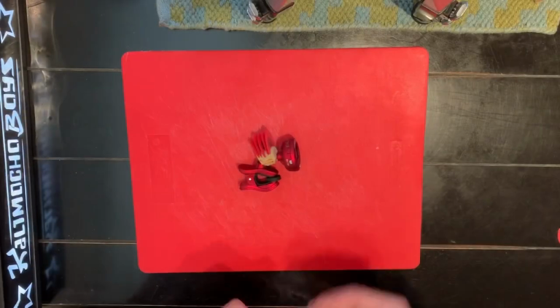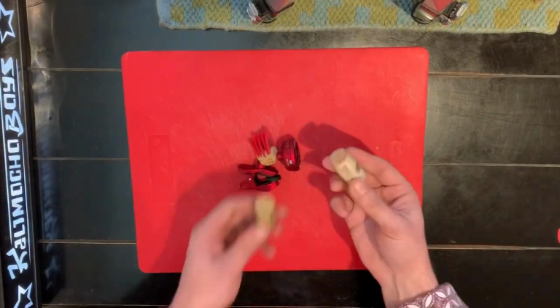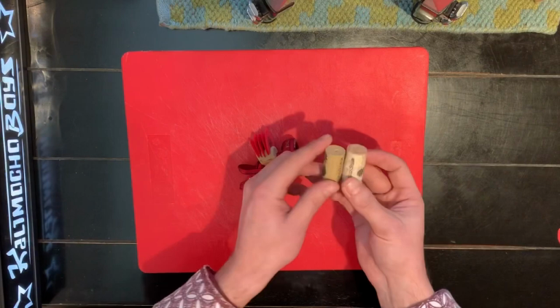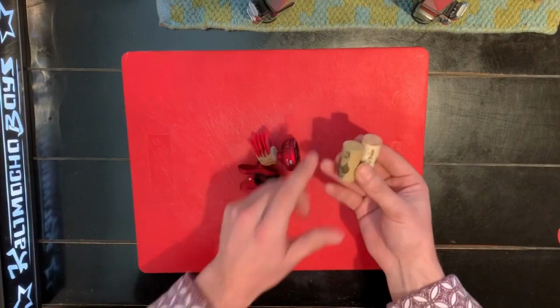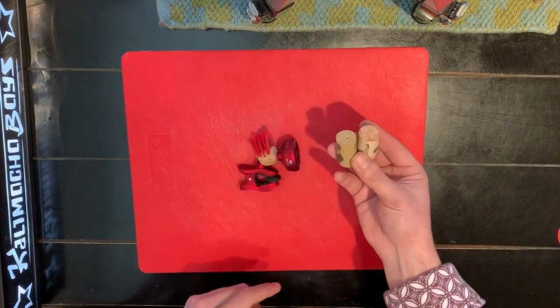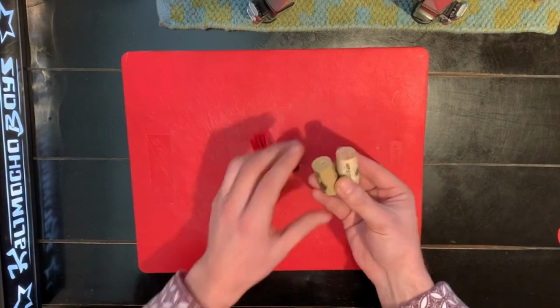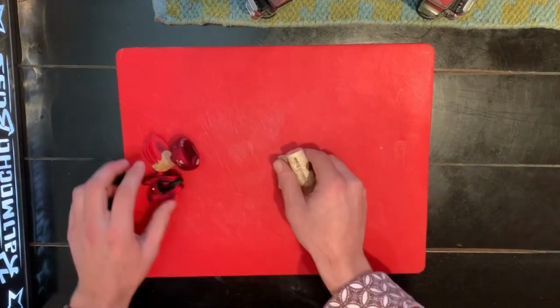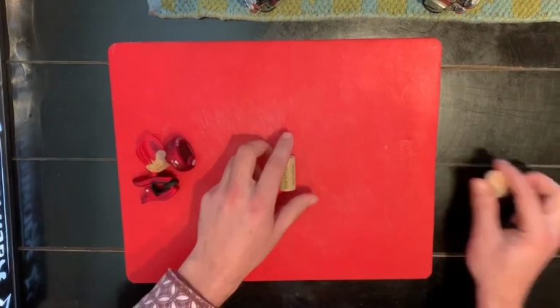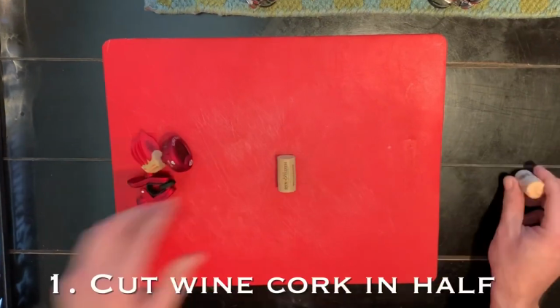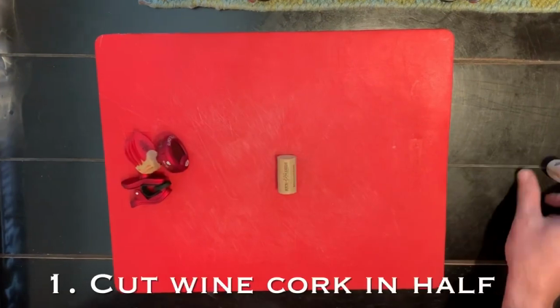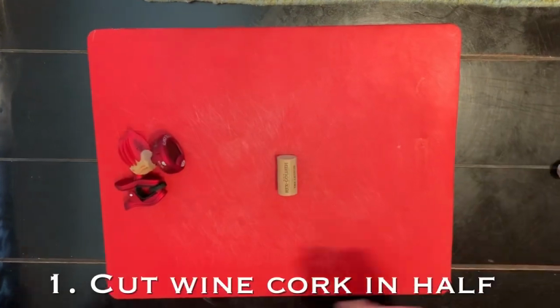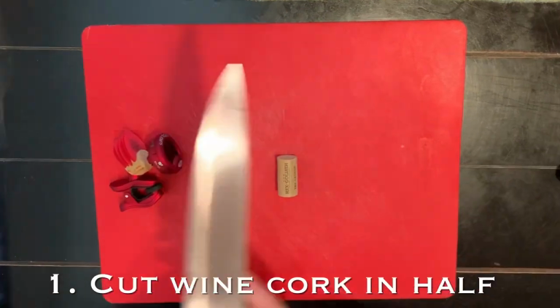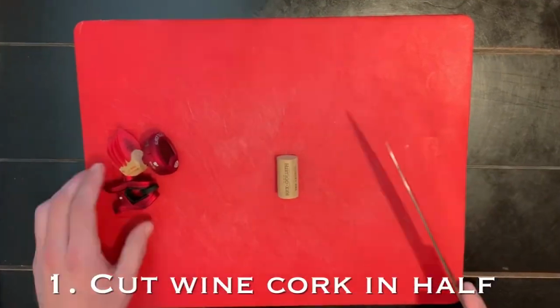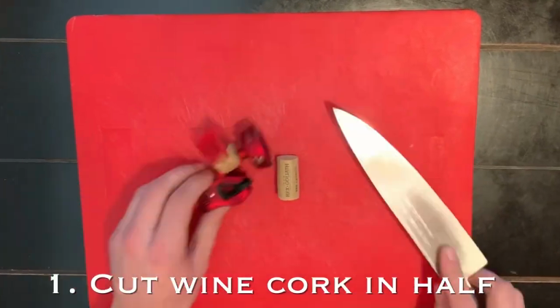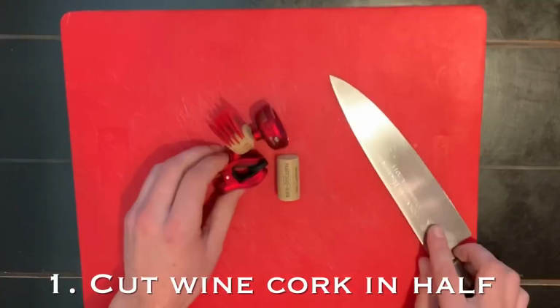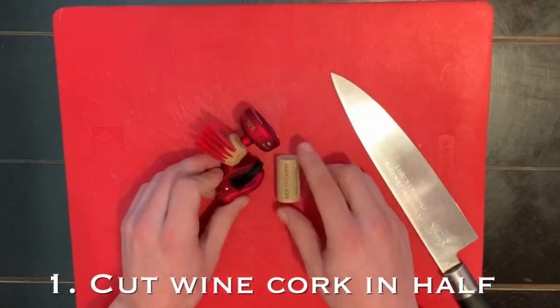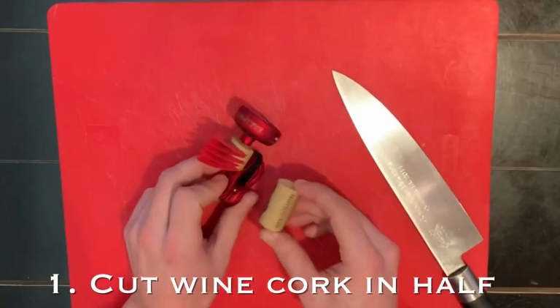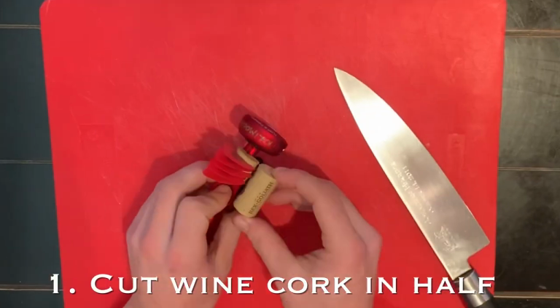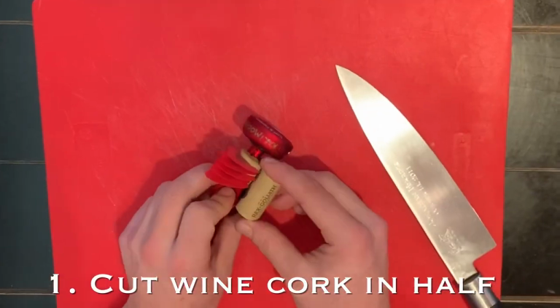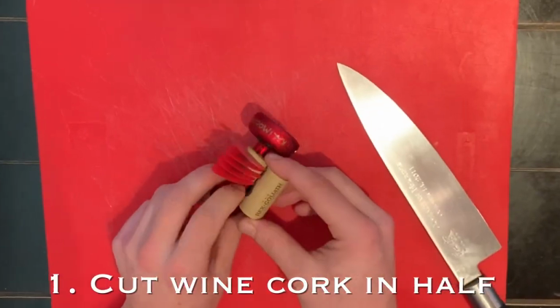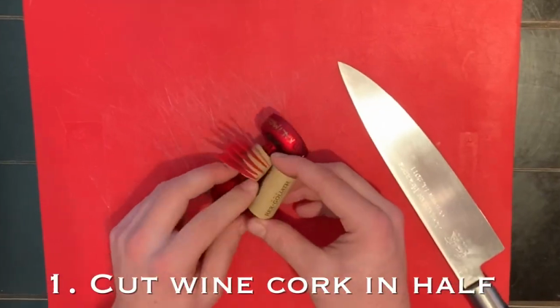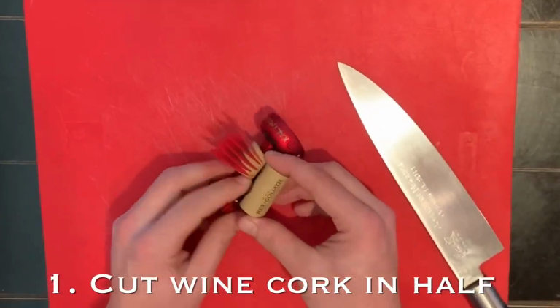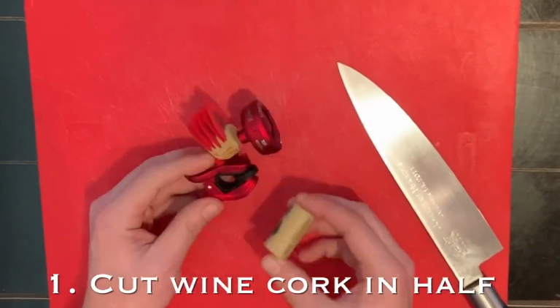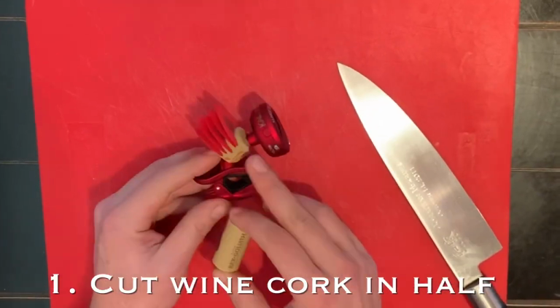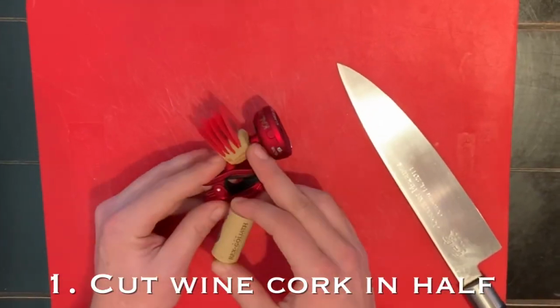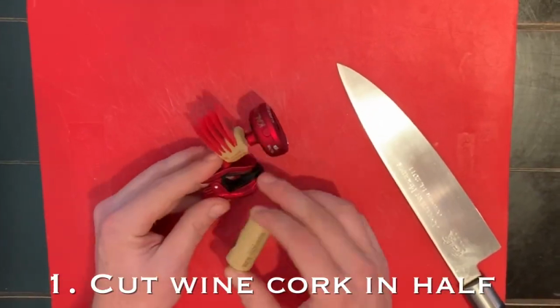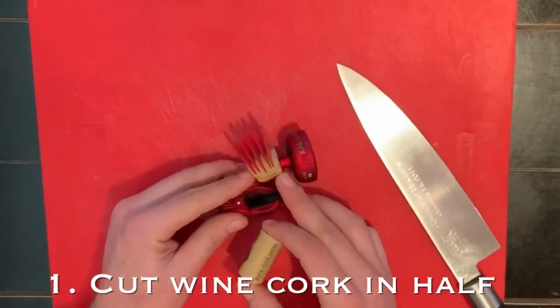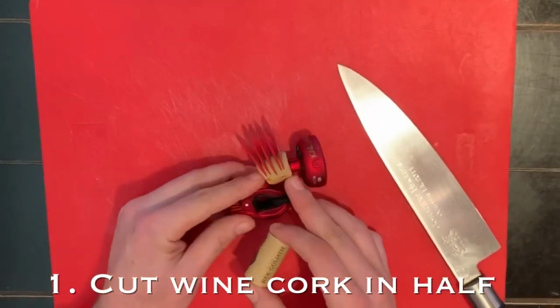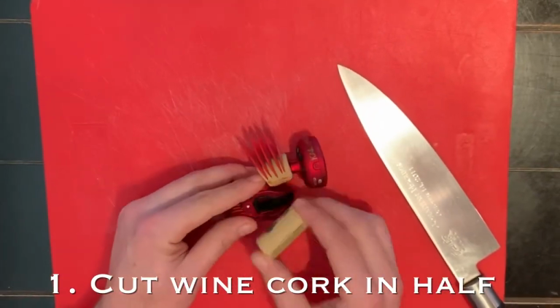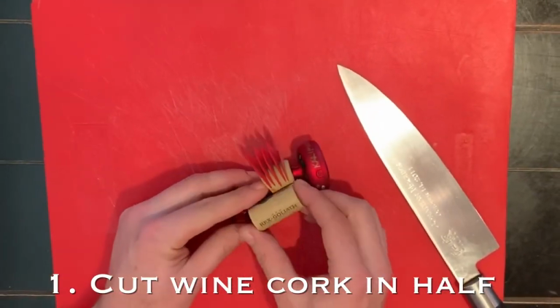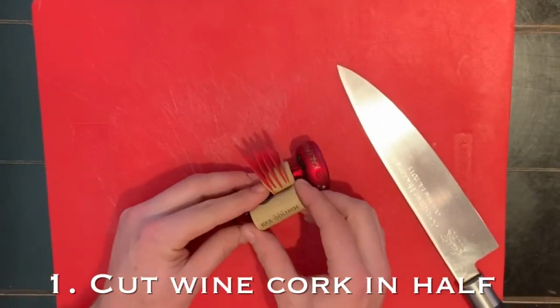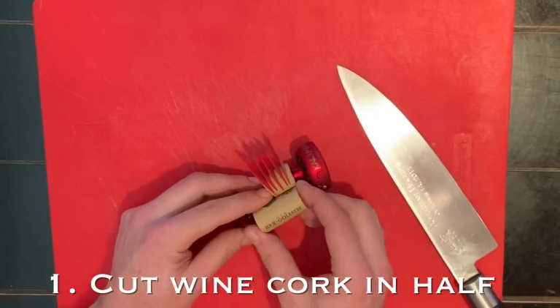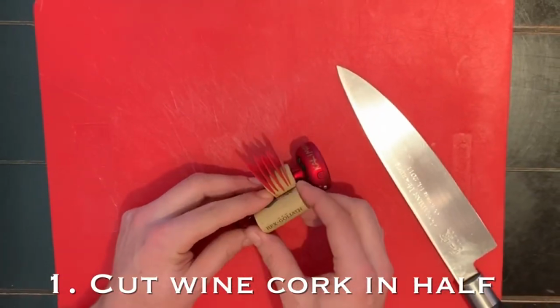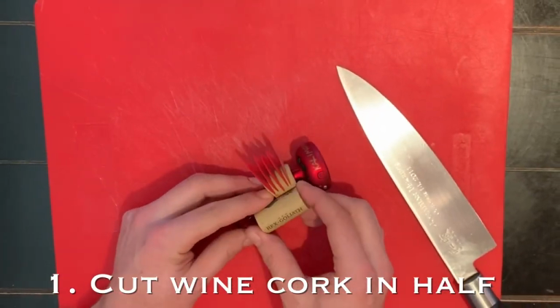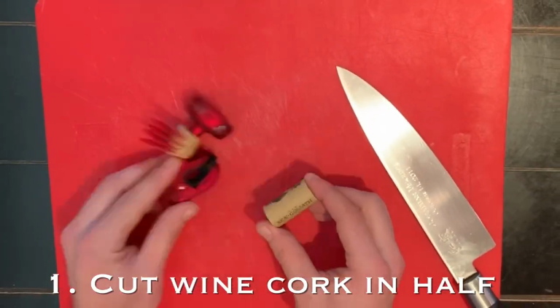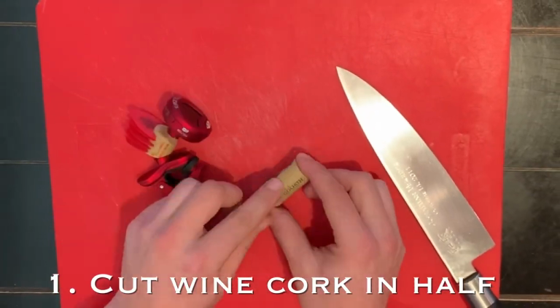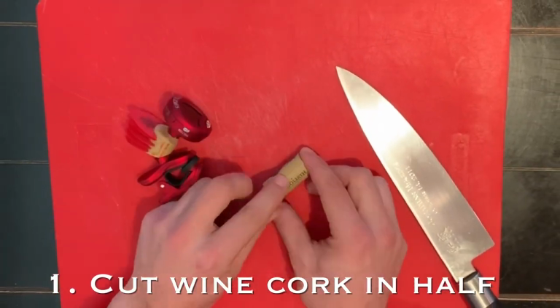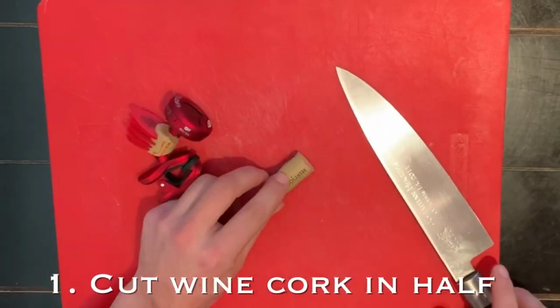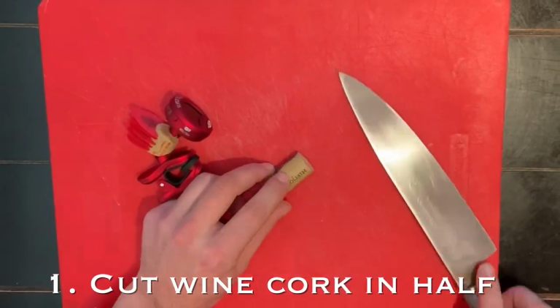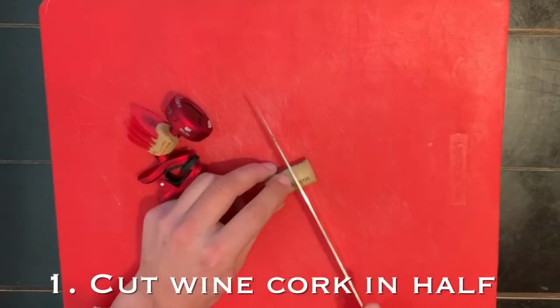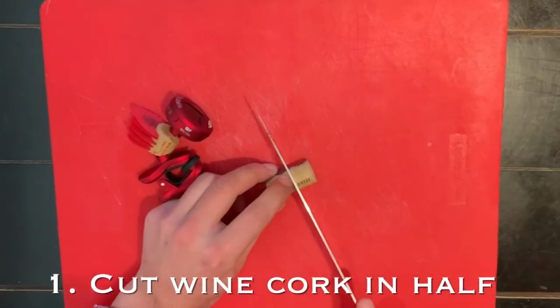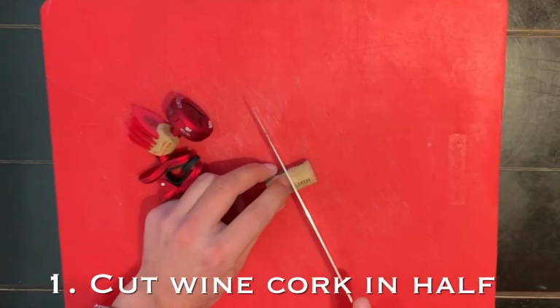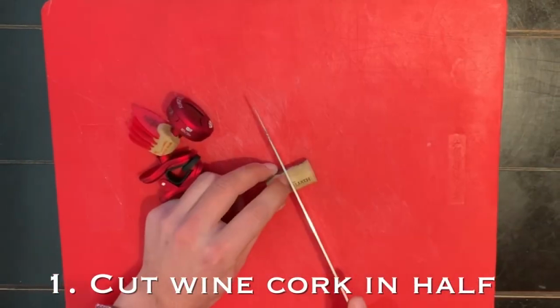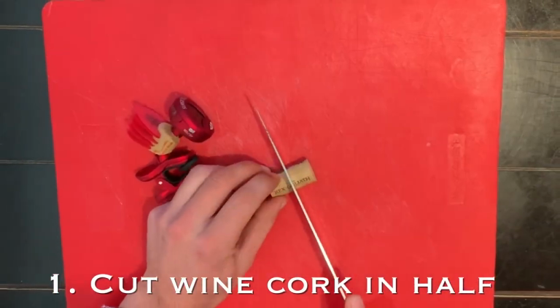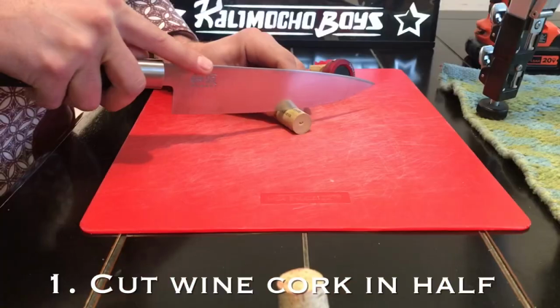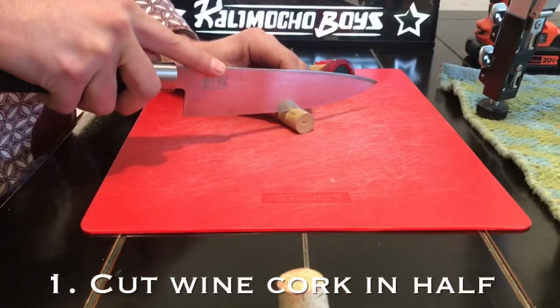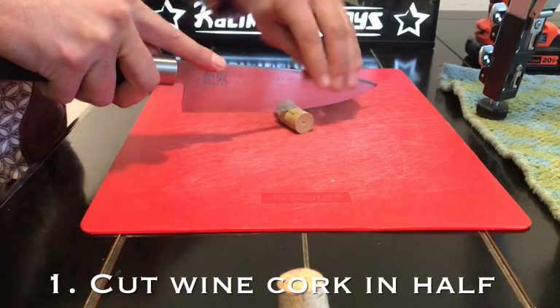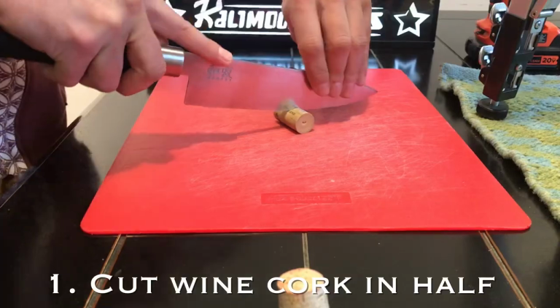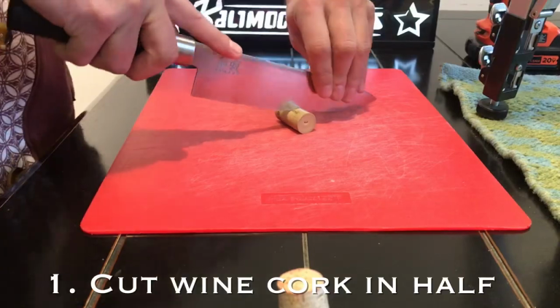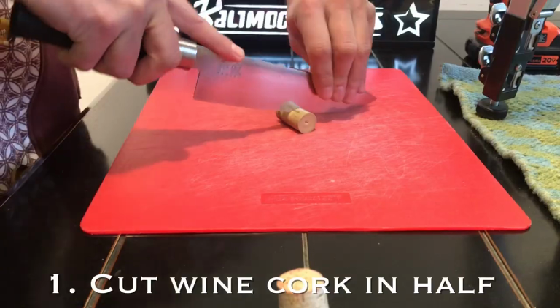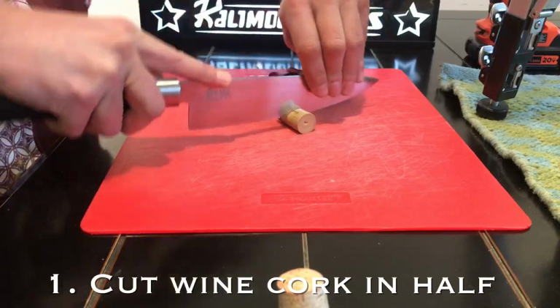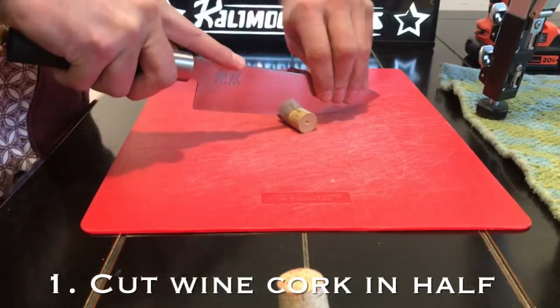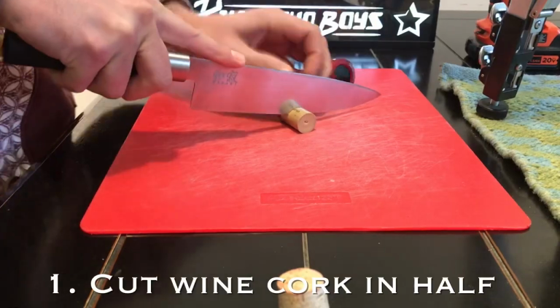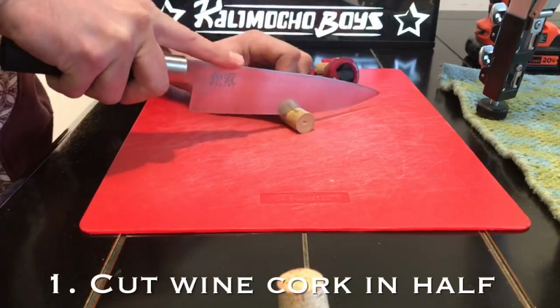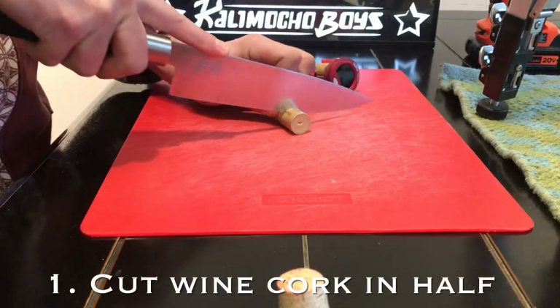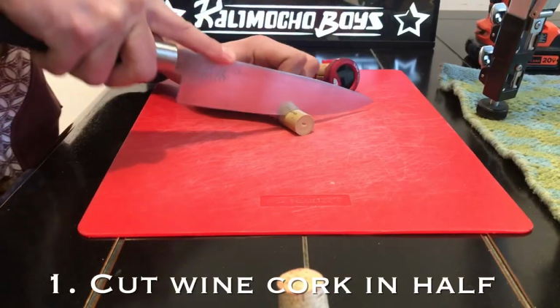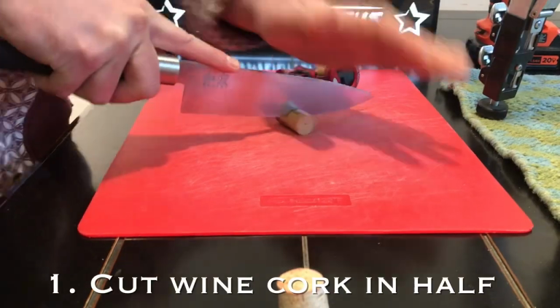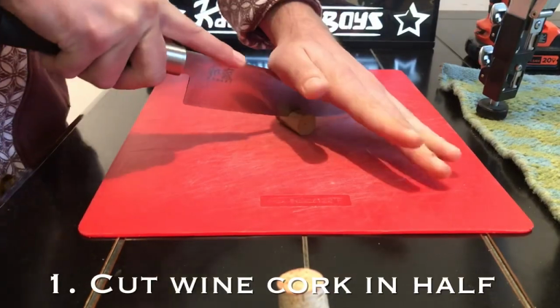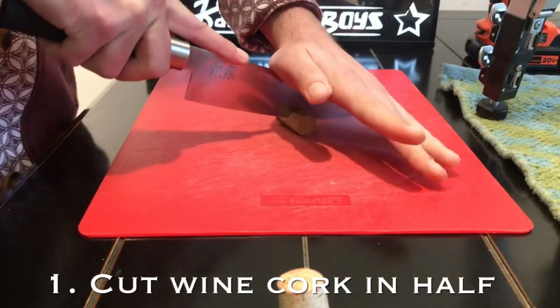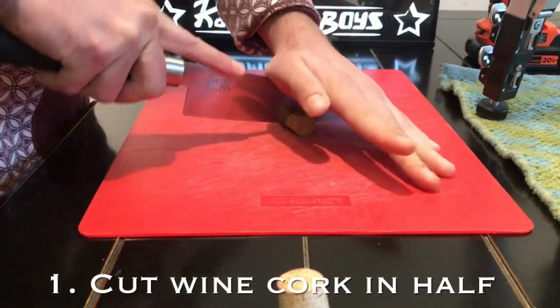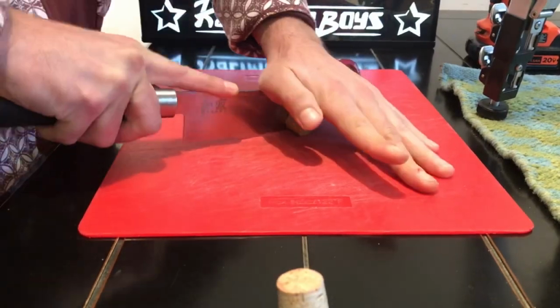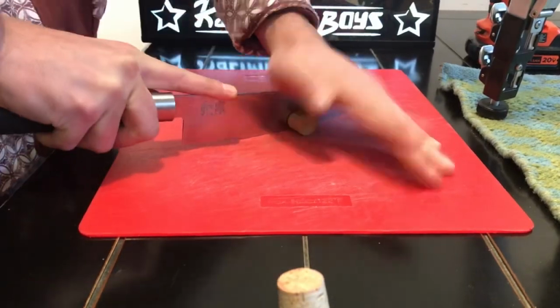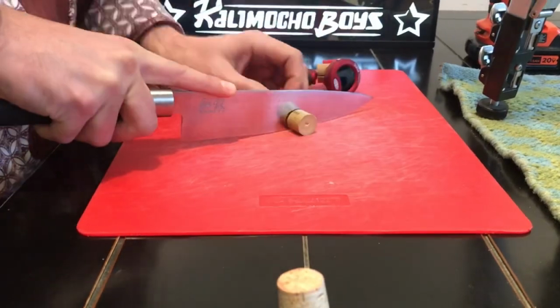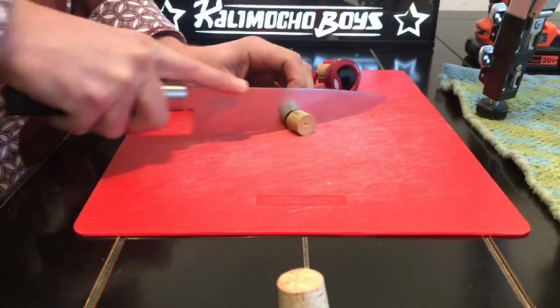I've tried both real corks from wine bottles and plastic ones, and they both seem to work, though I think the plastic one will last you a little bit longer.